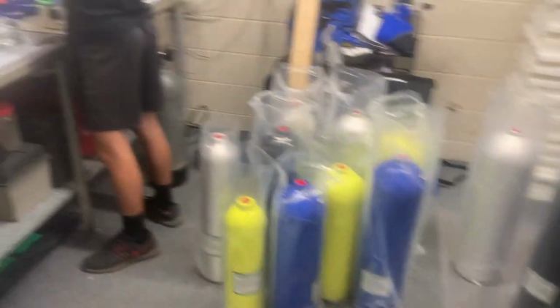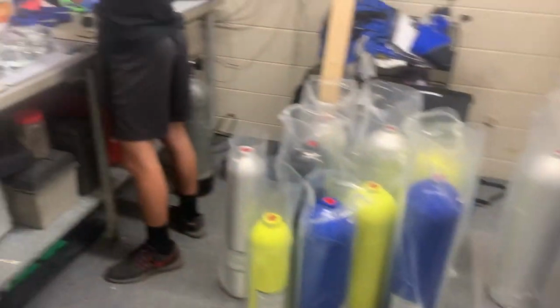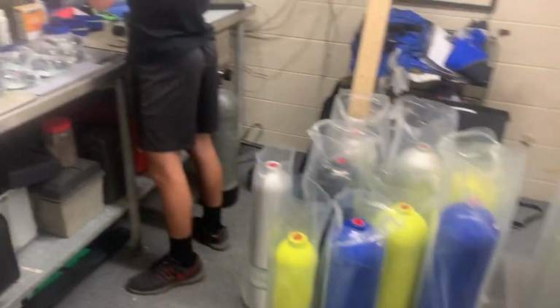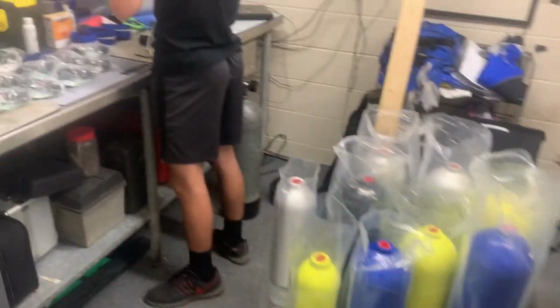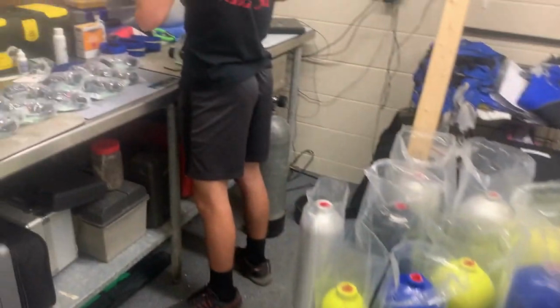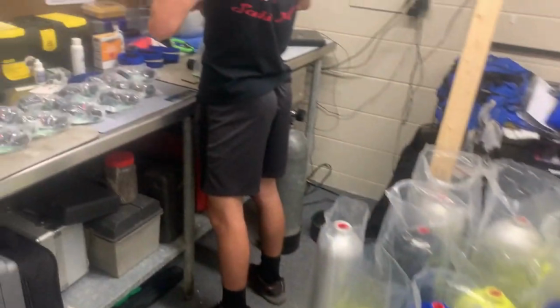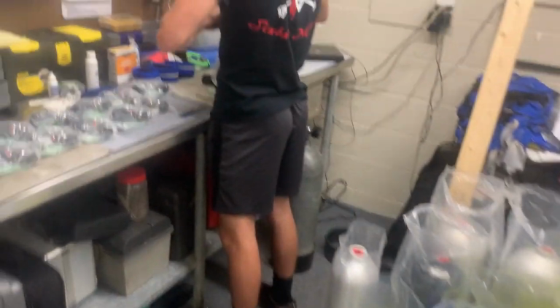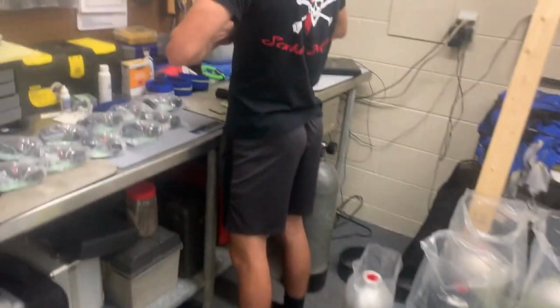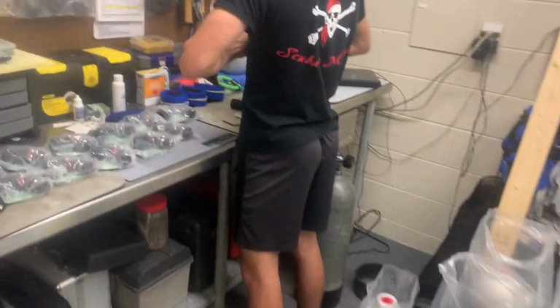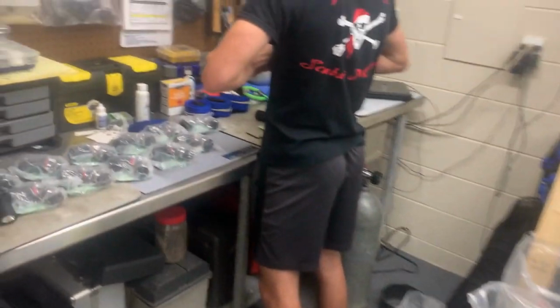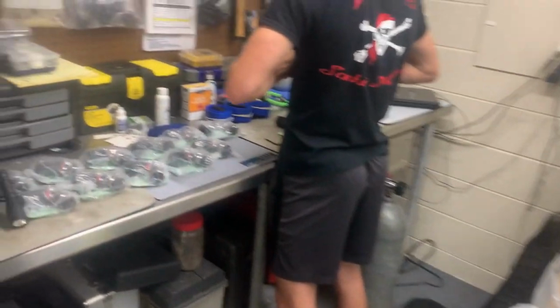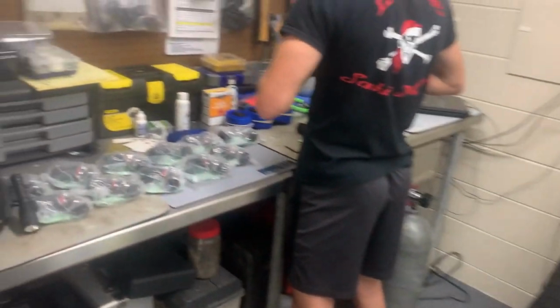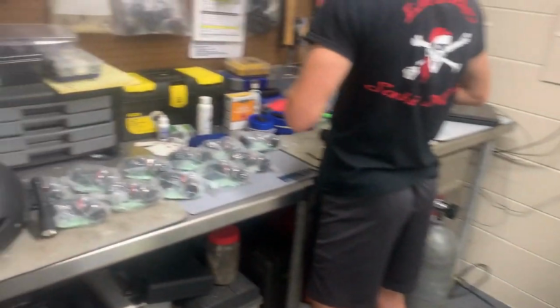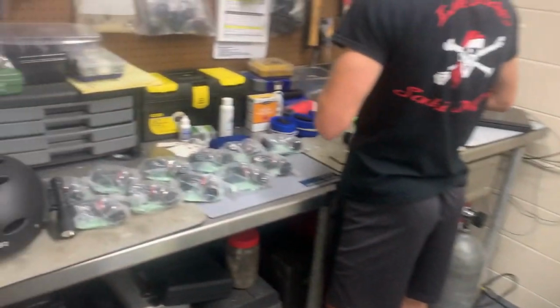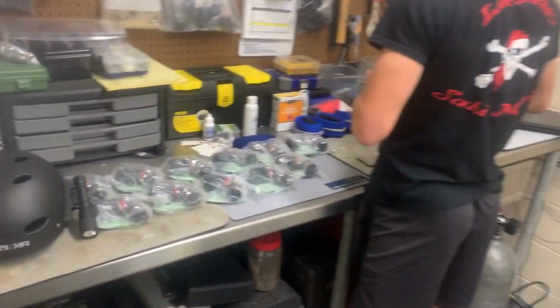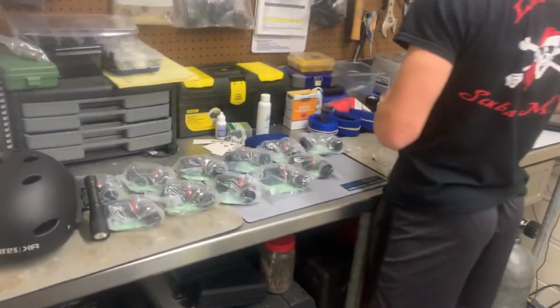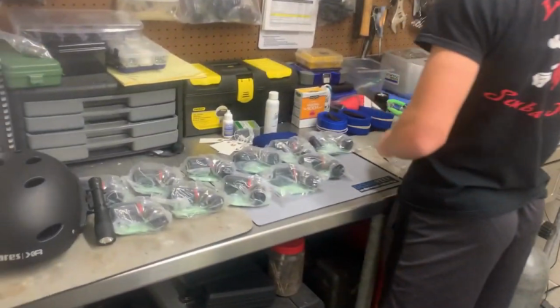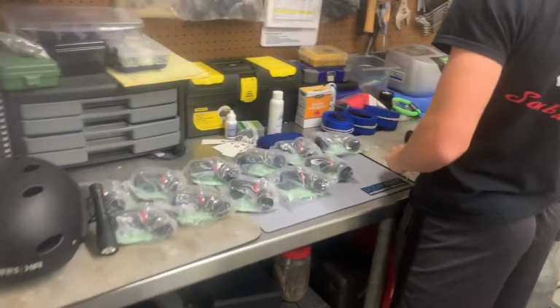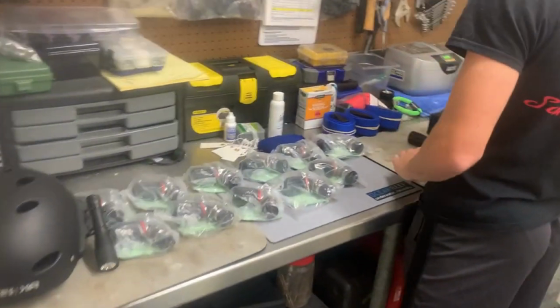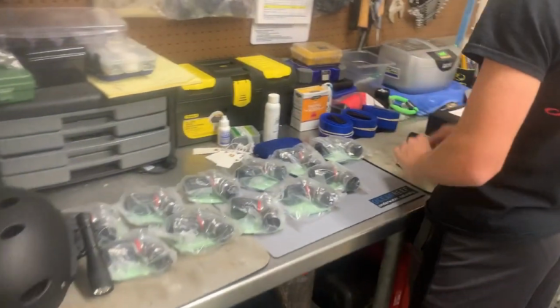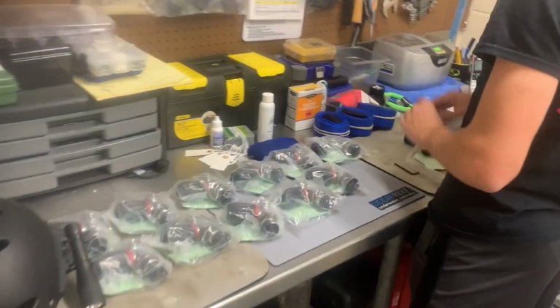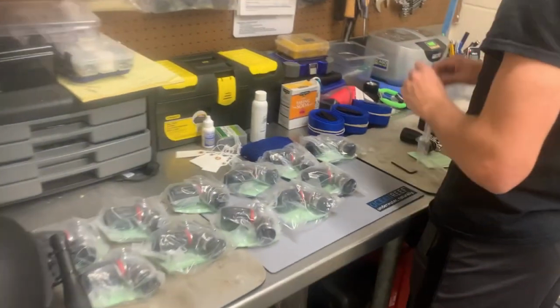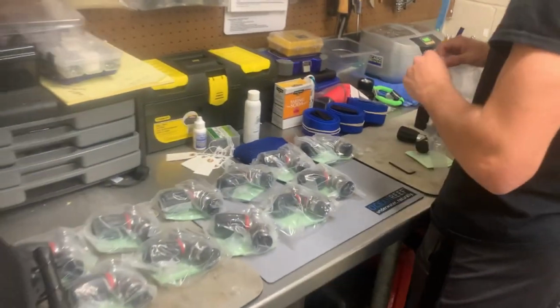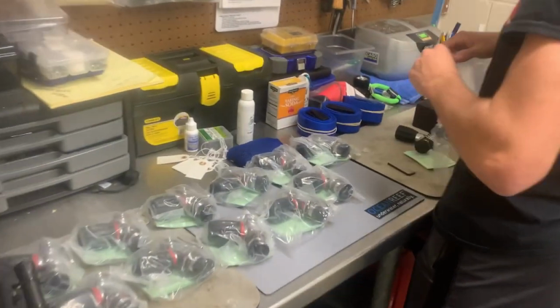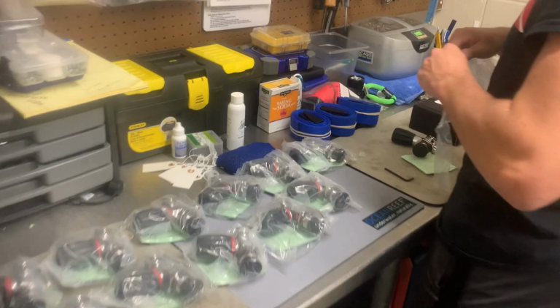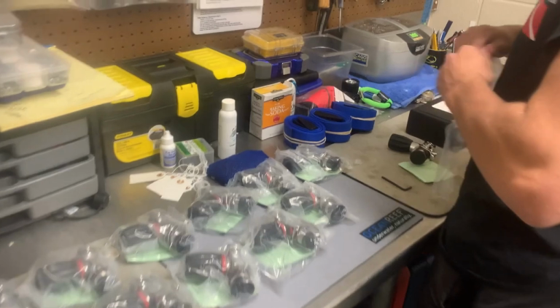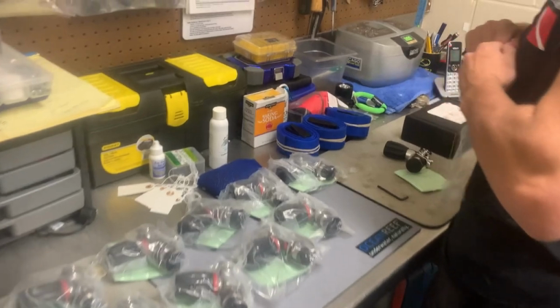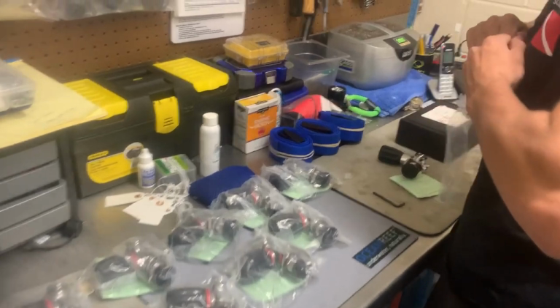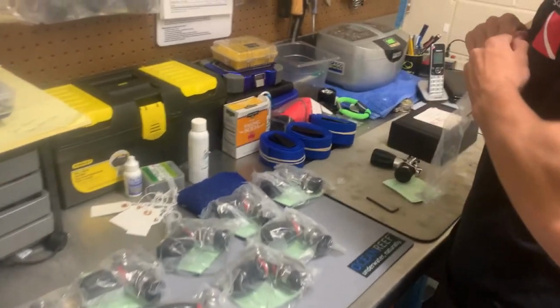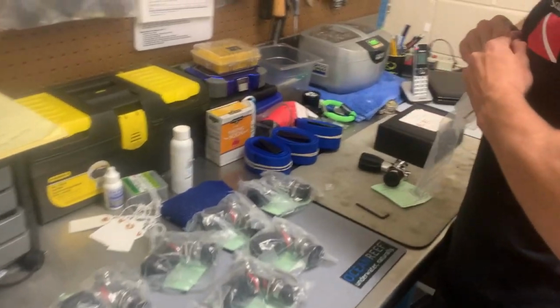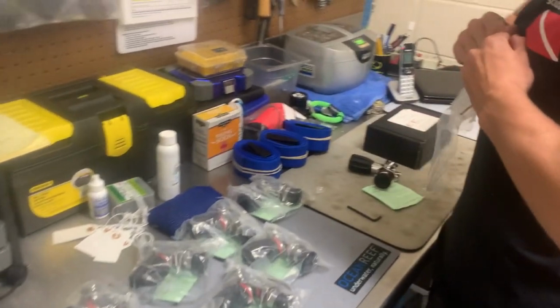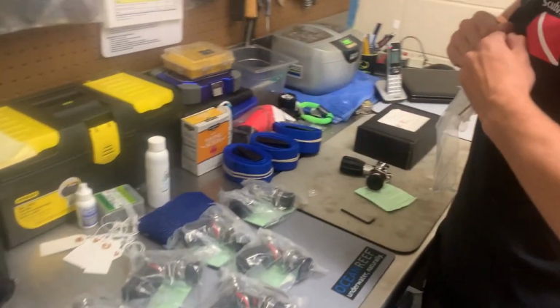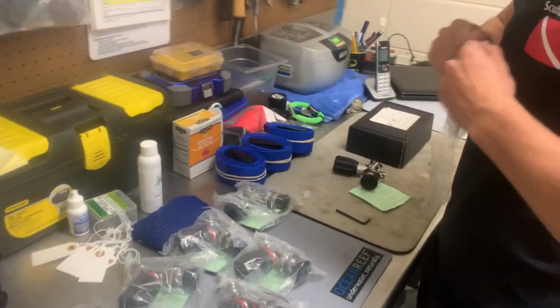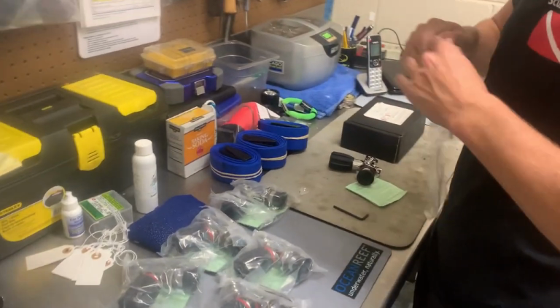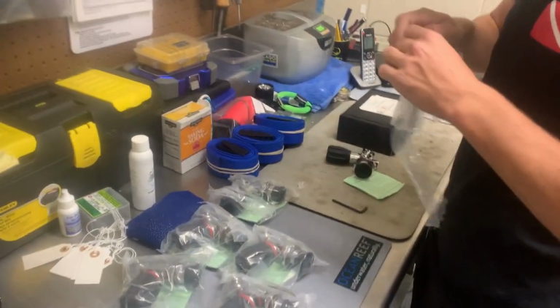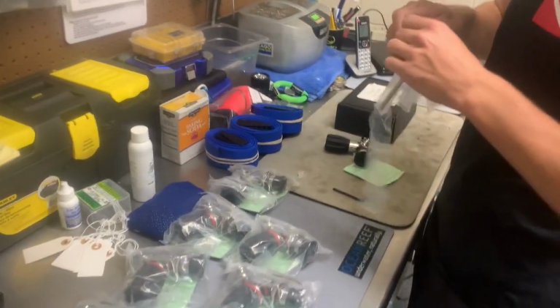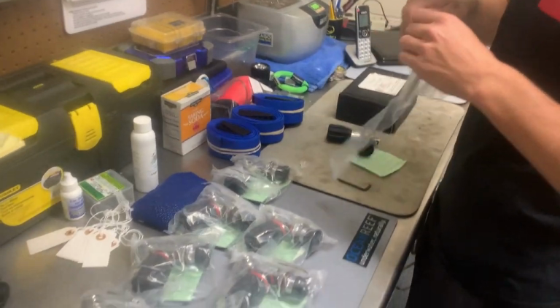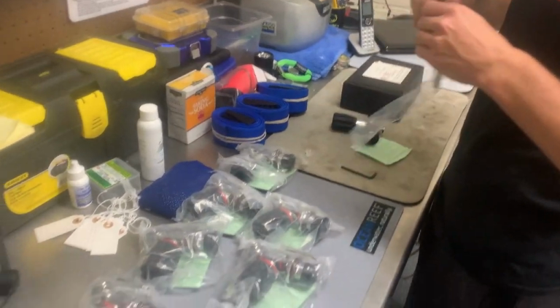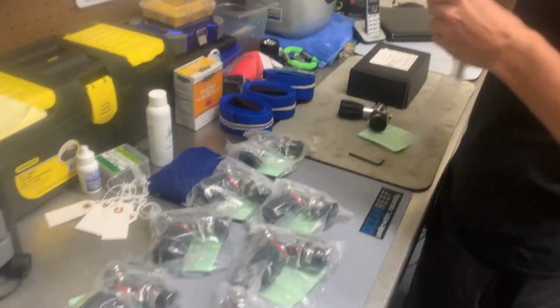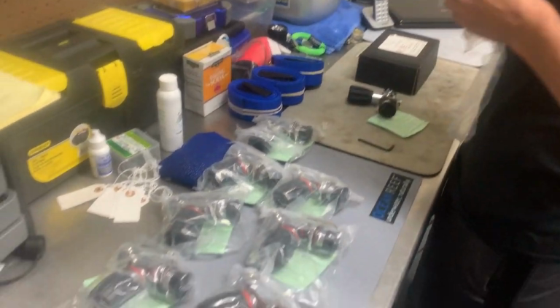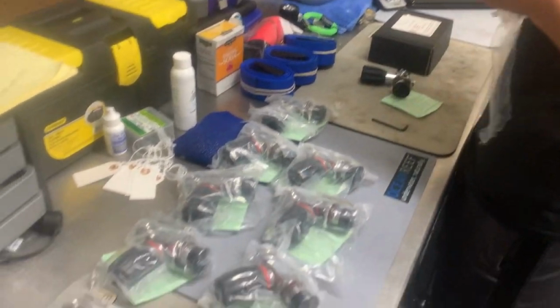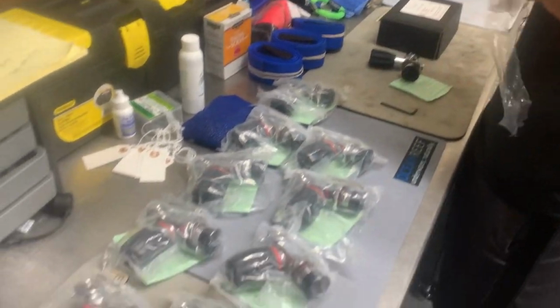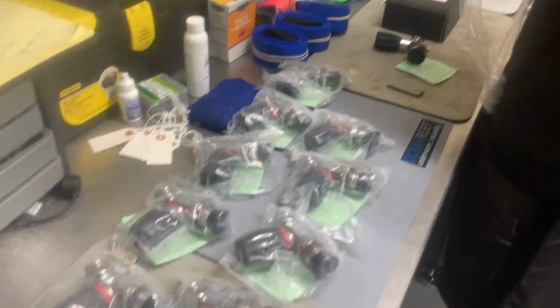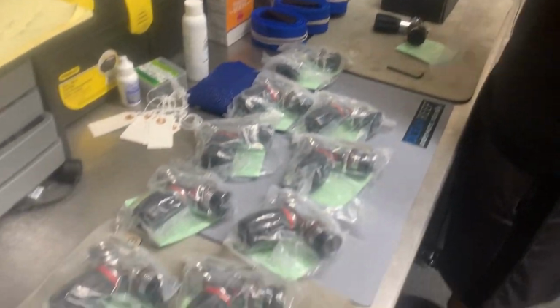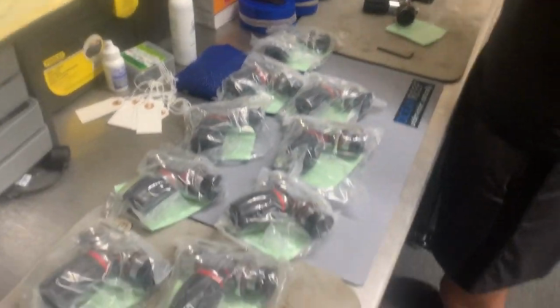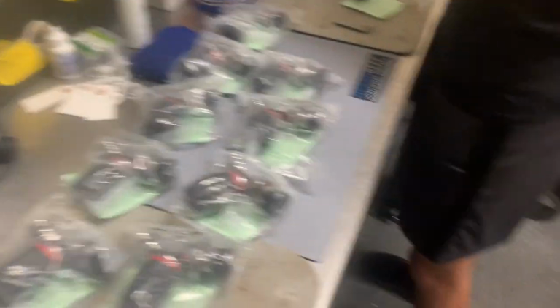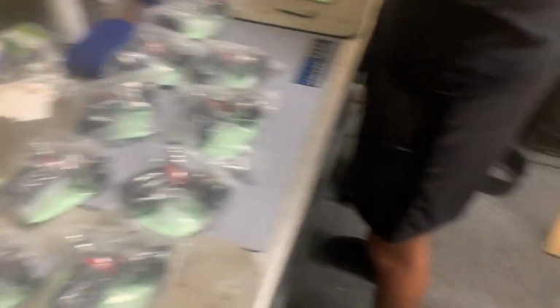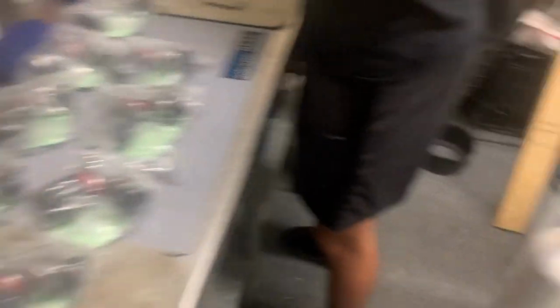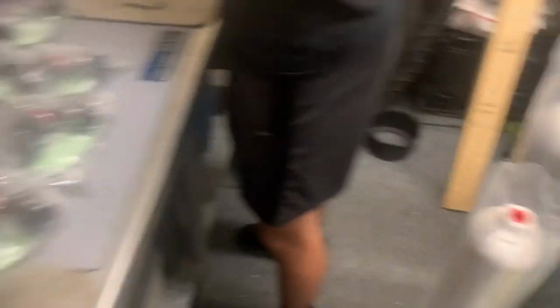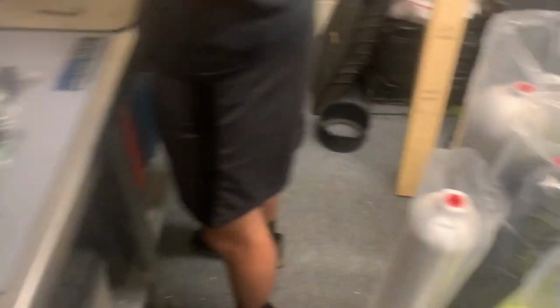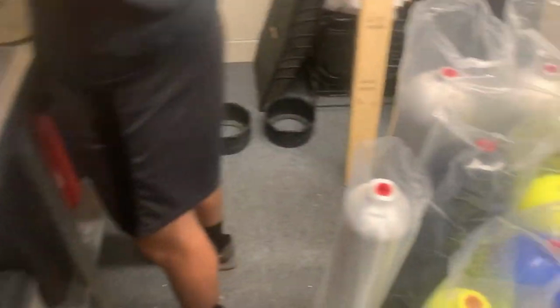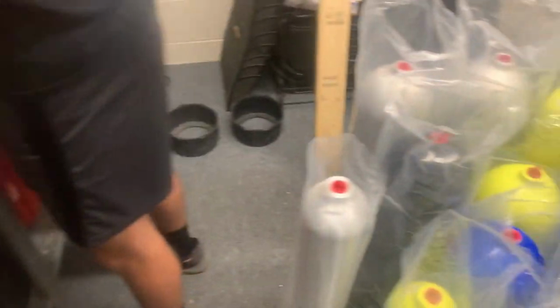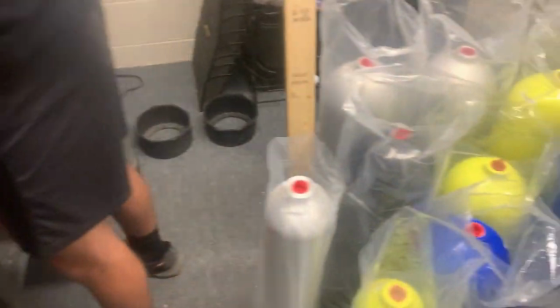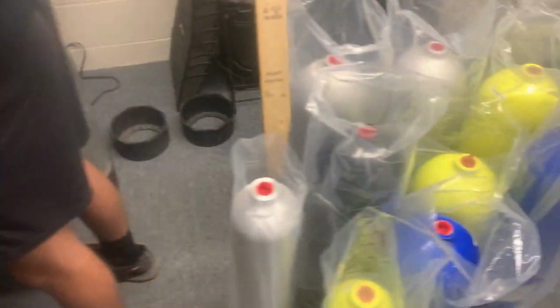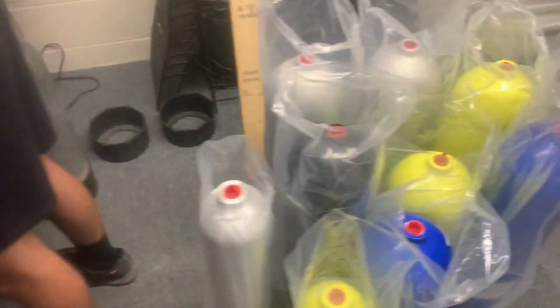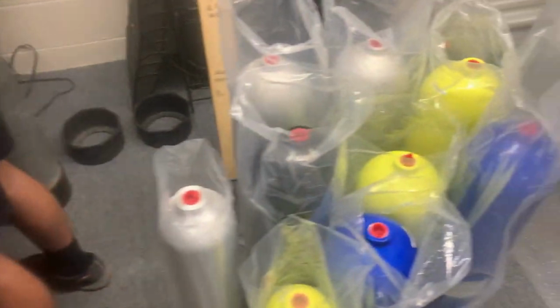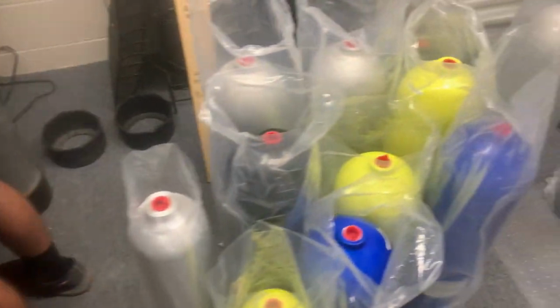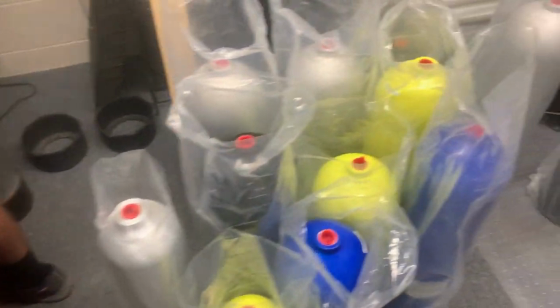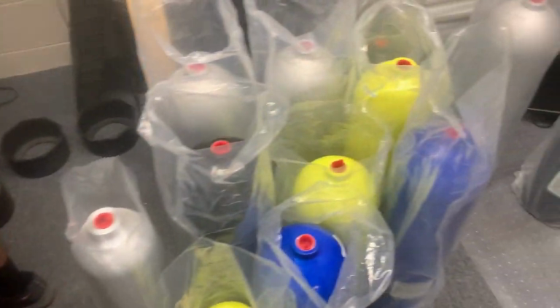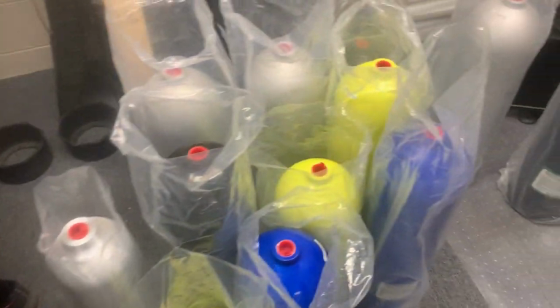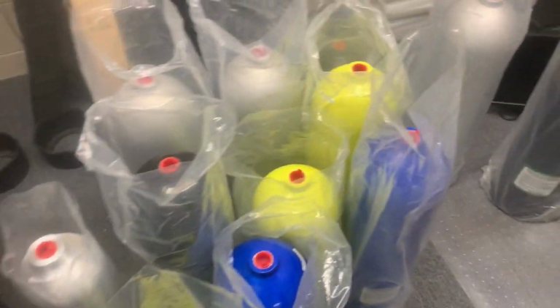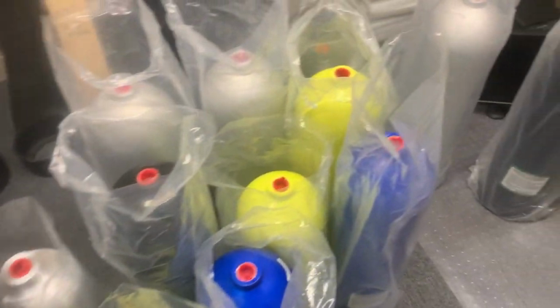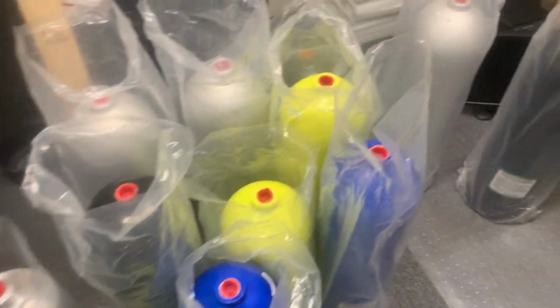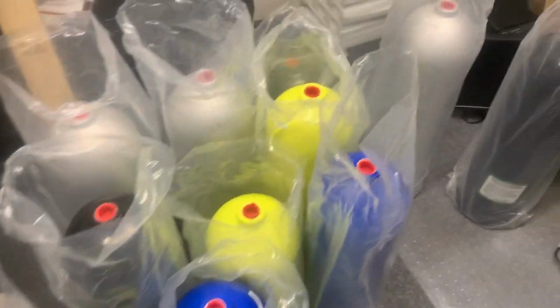What are you doing, Dylan? Putting some tanks together. New tanks, new tanks.